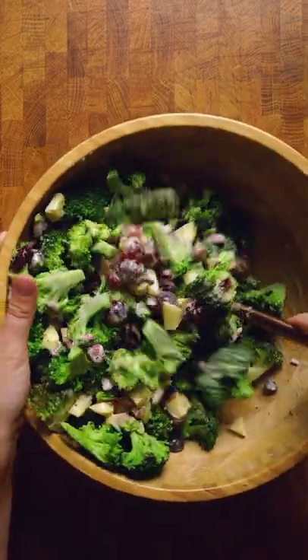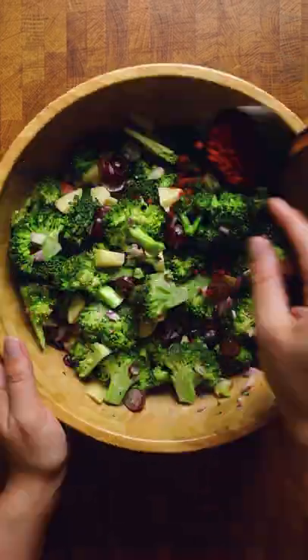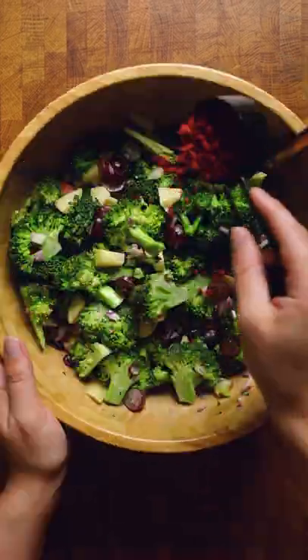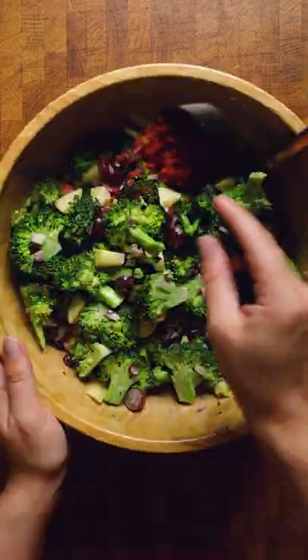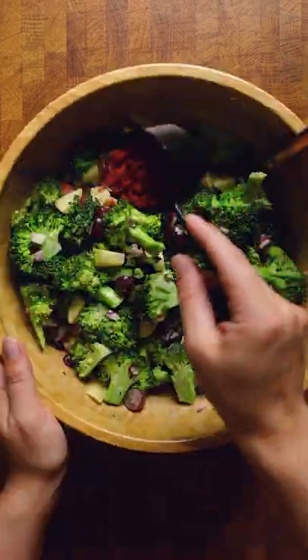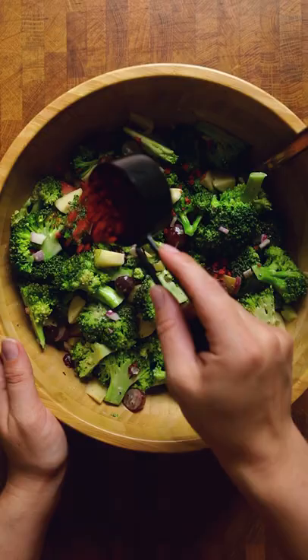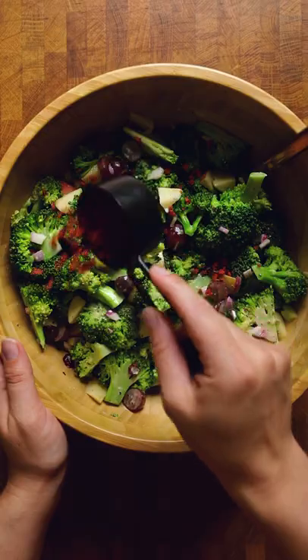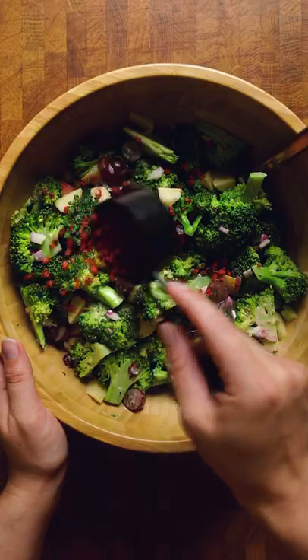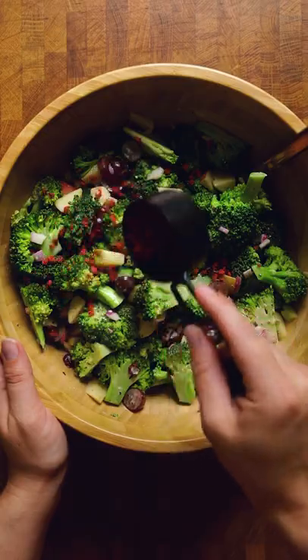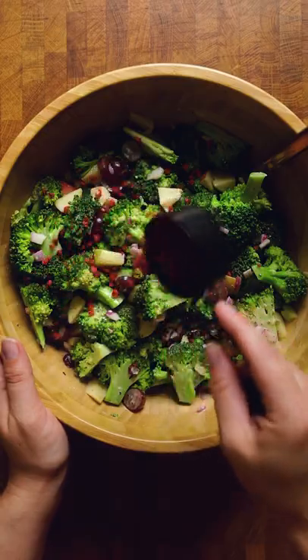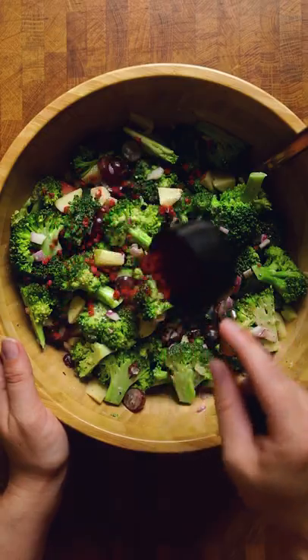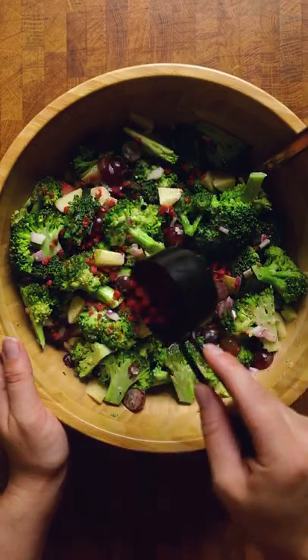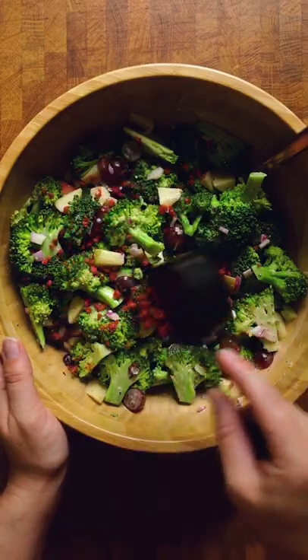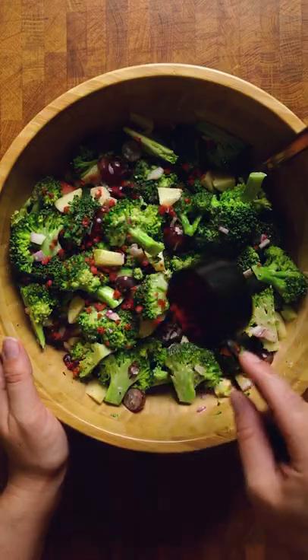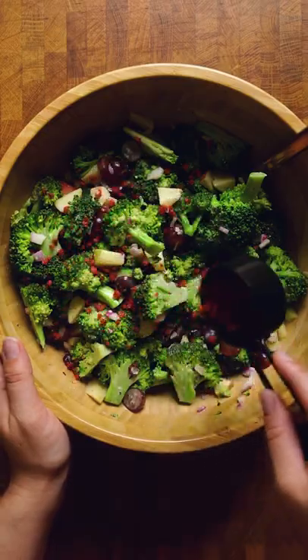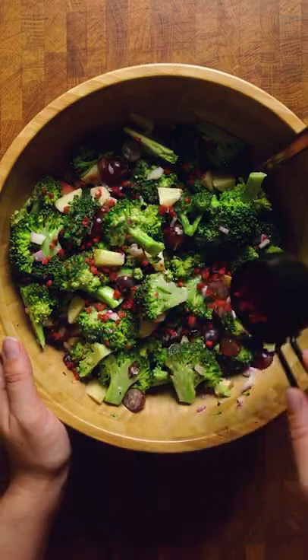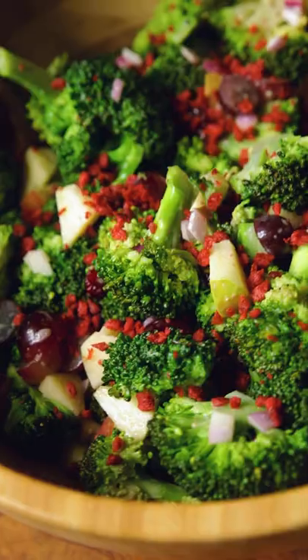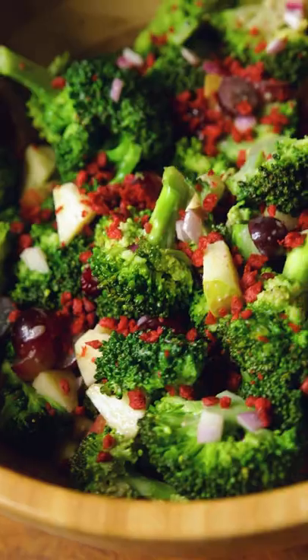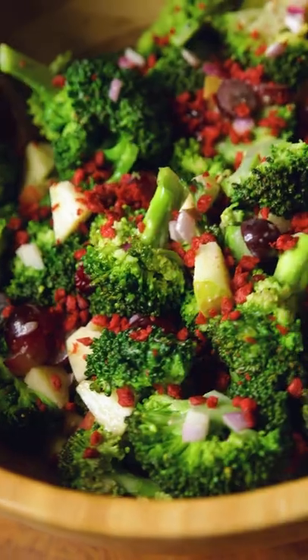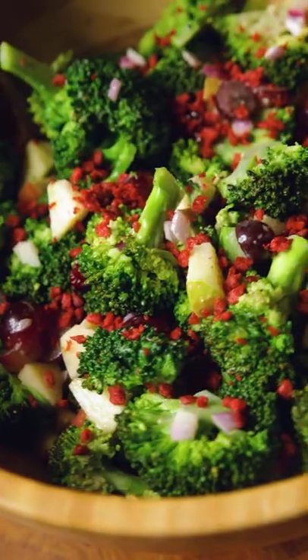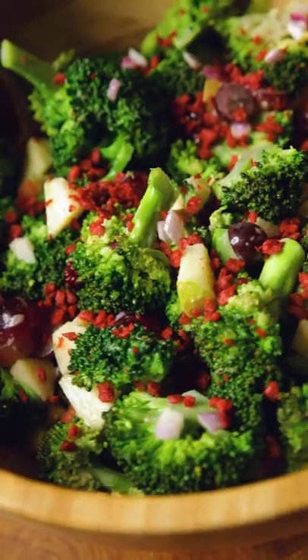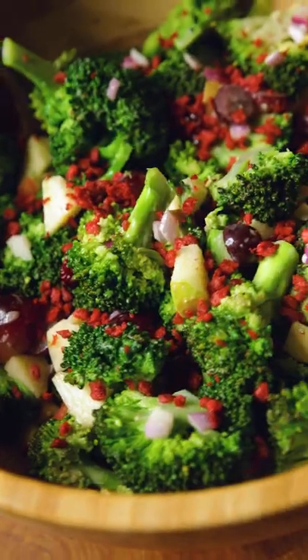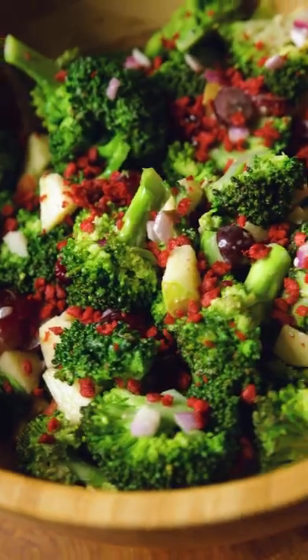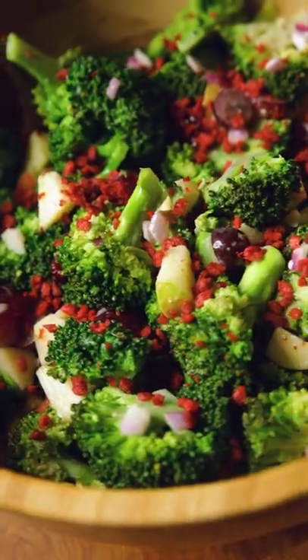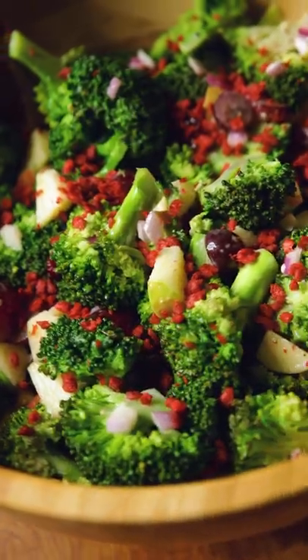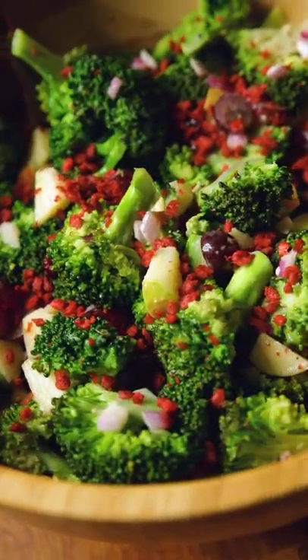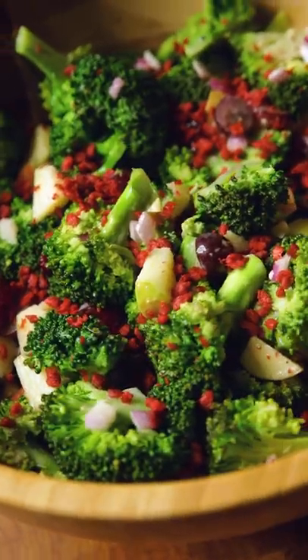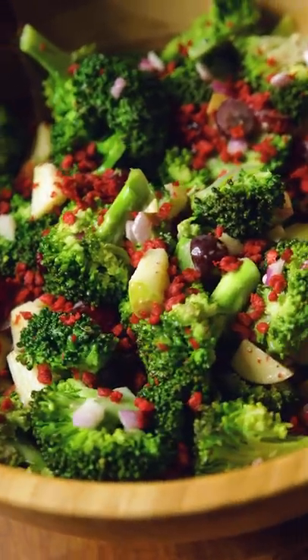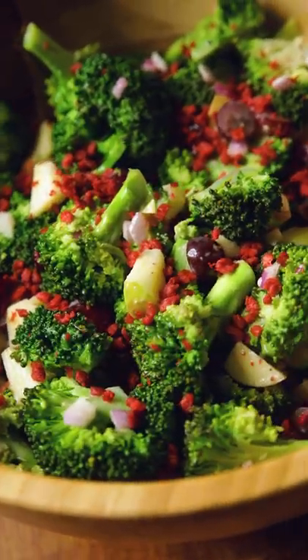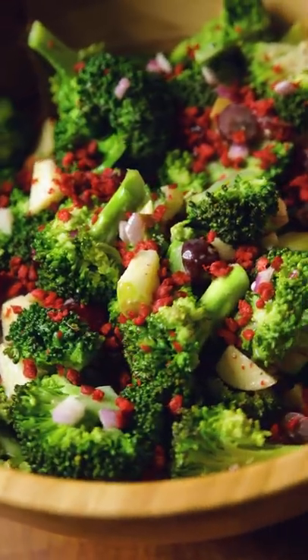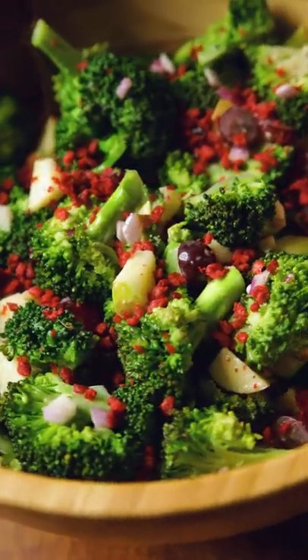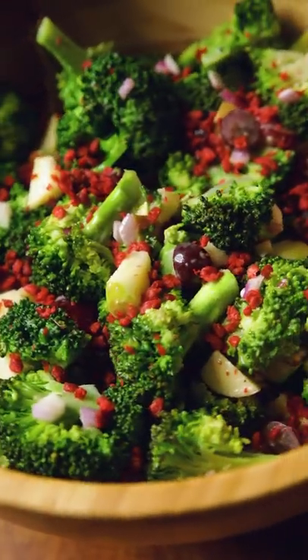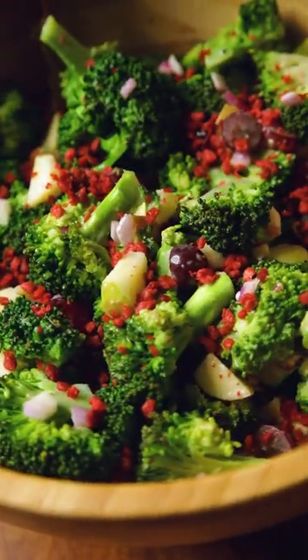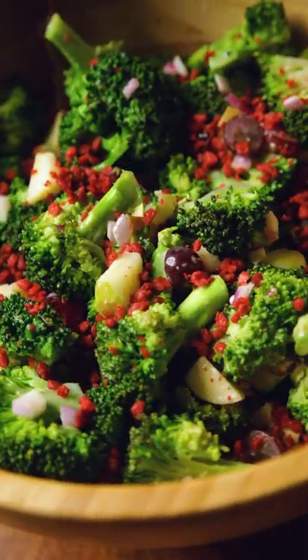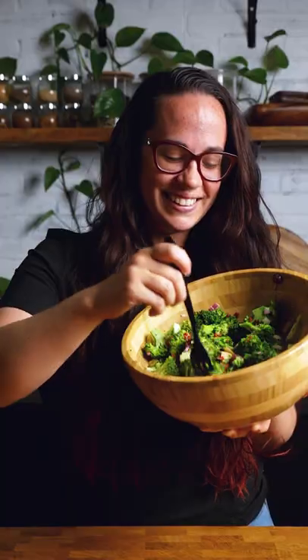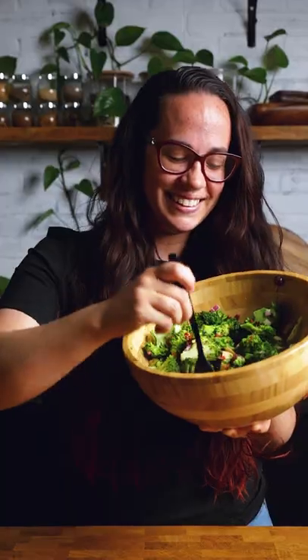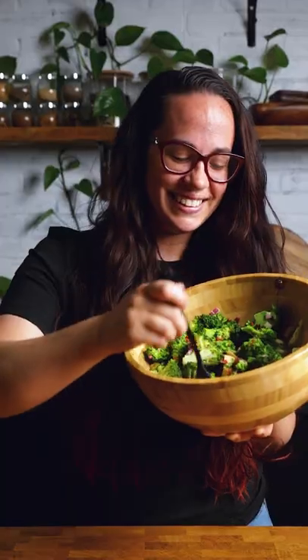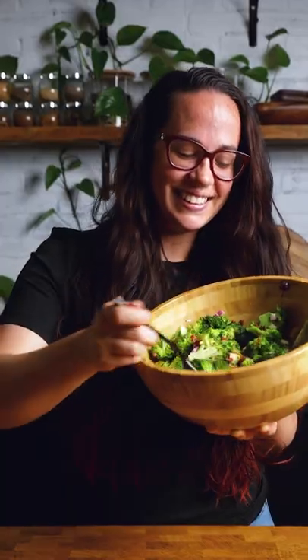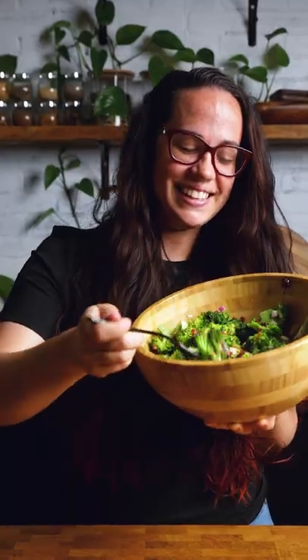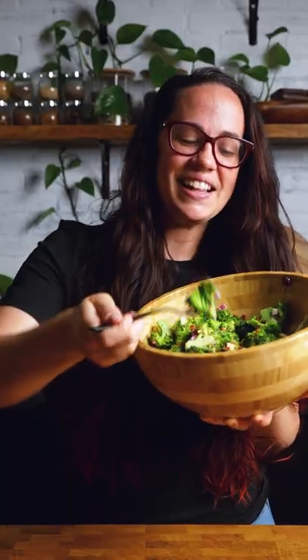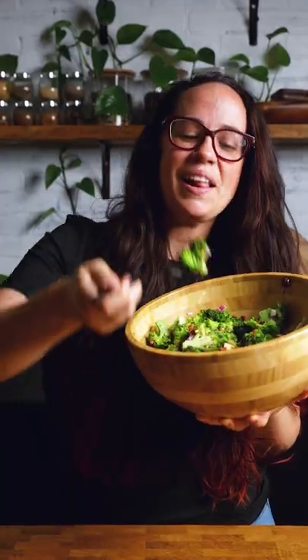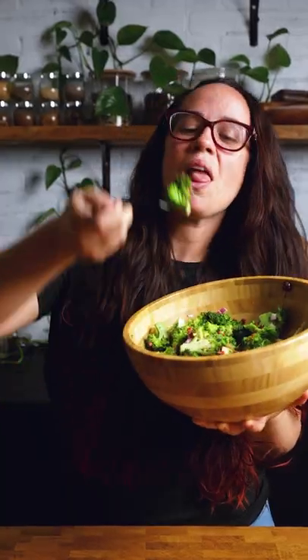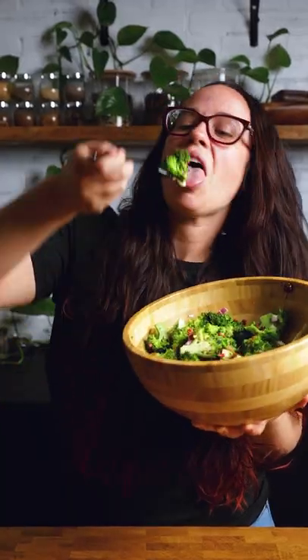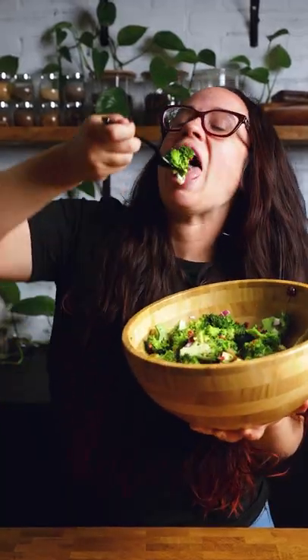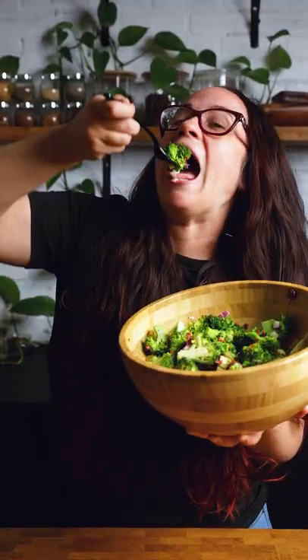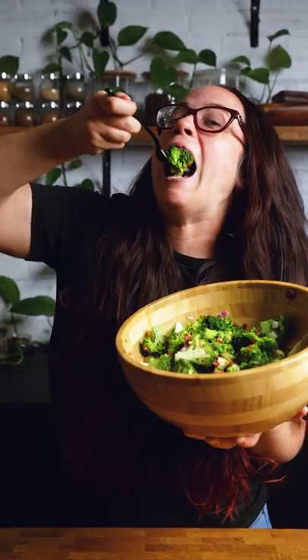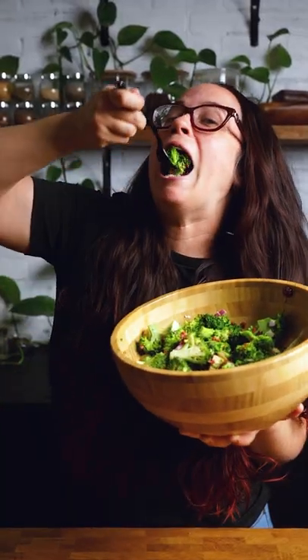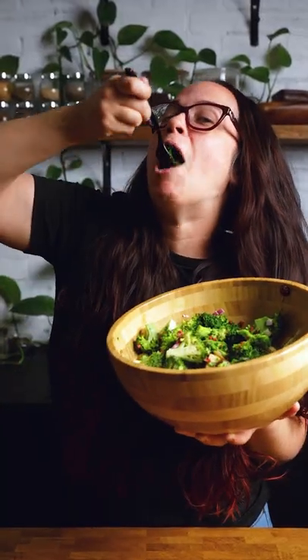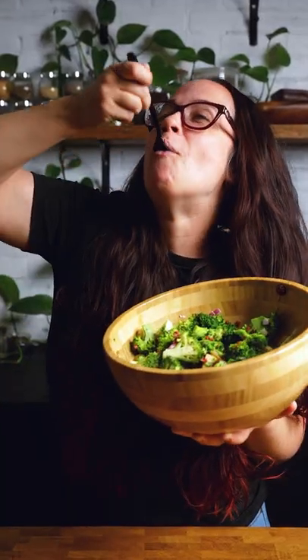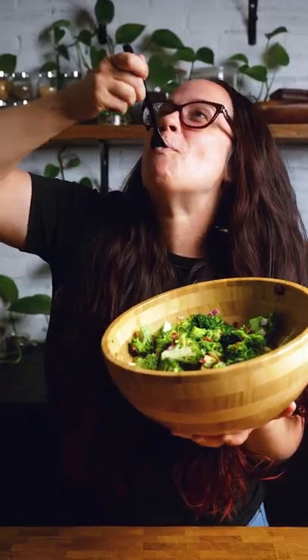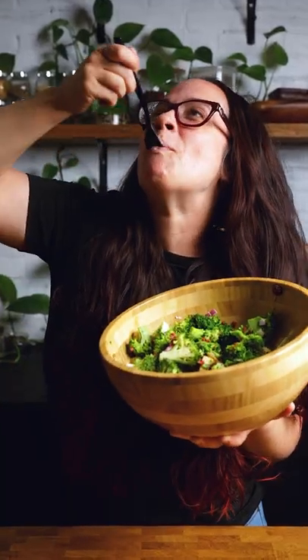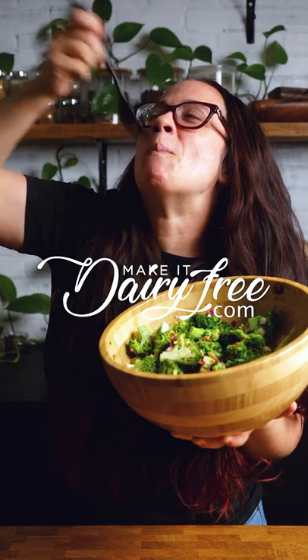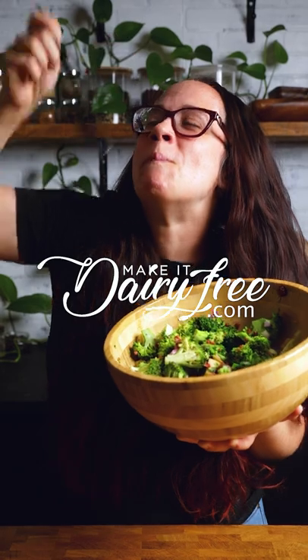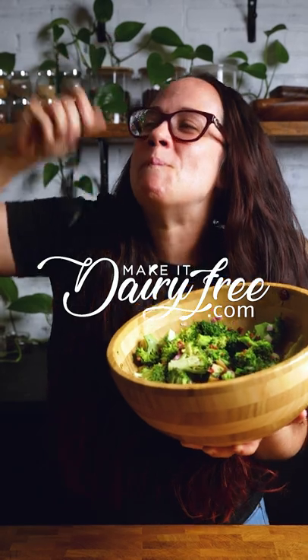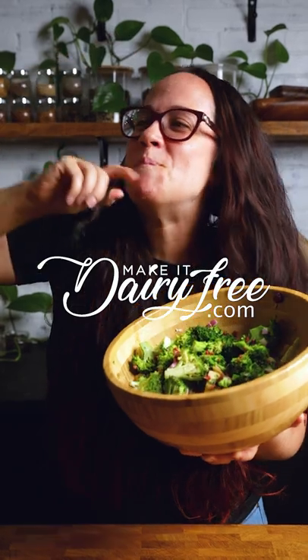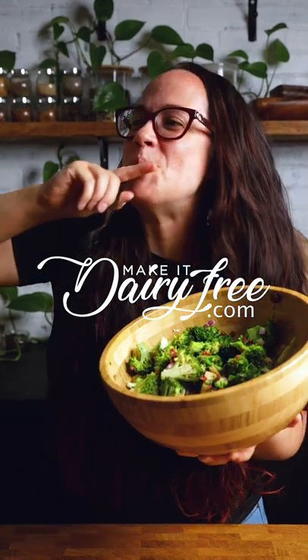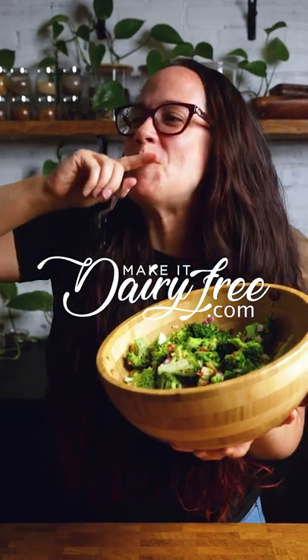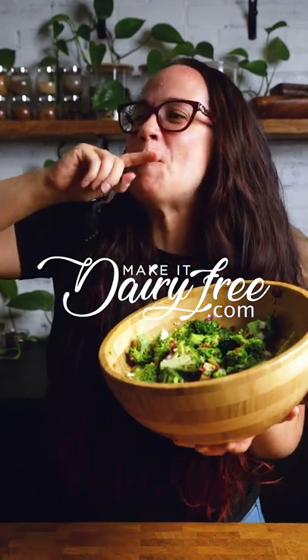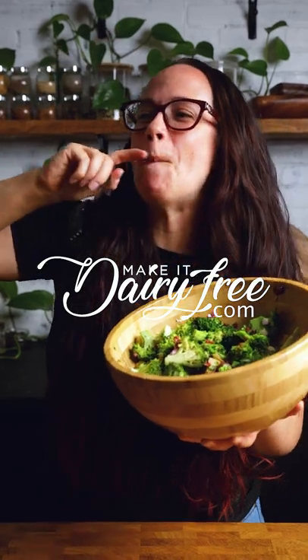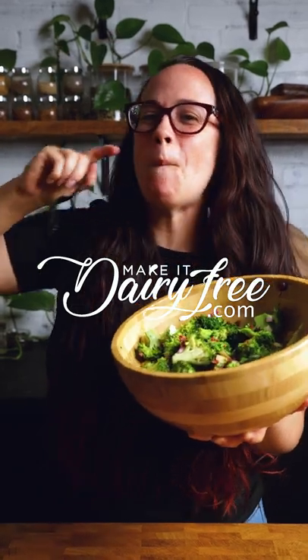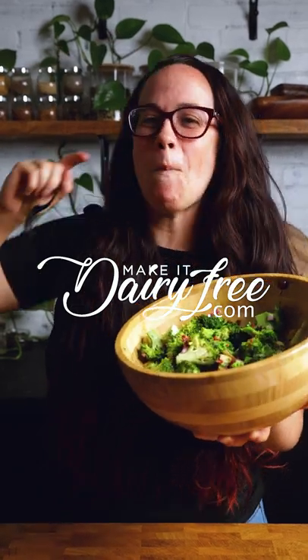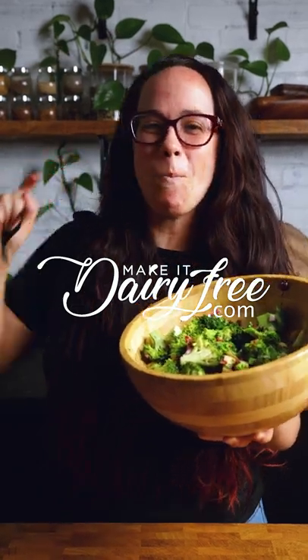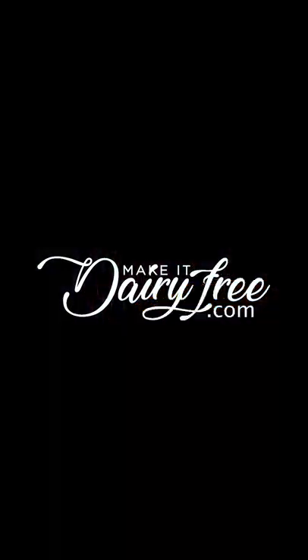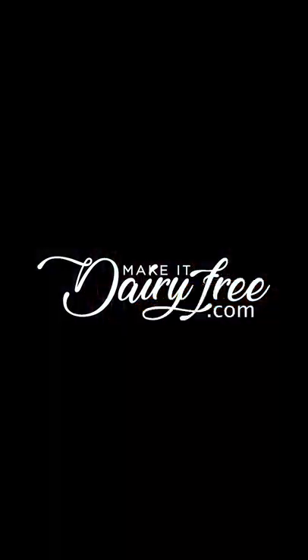Right before serving, add in some vegan bacon bits or sunflower kernels. Full recipe amounts and more summer salads at MakeItDairyFree.com. Enjoy!